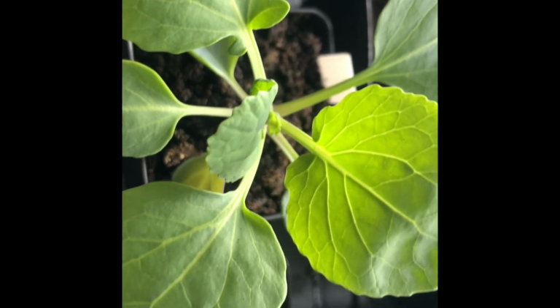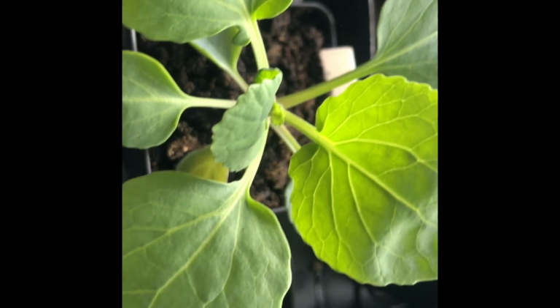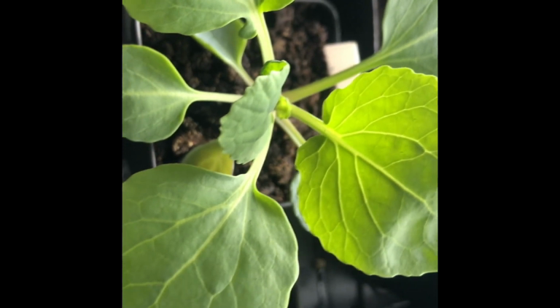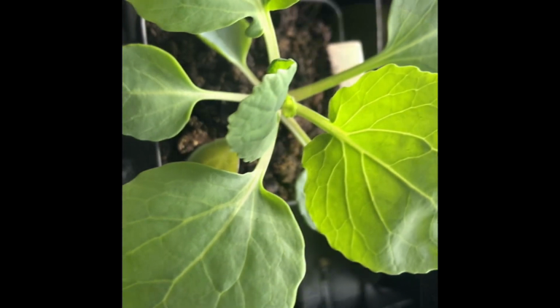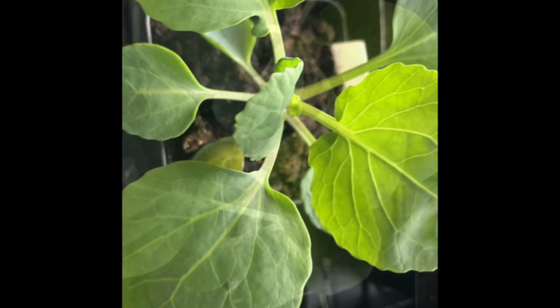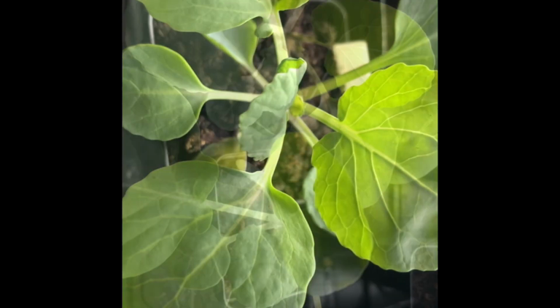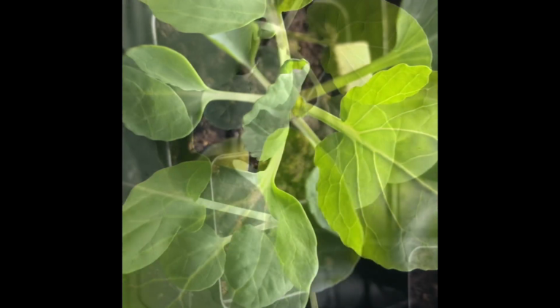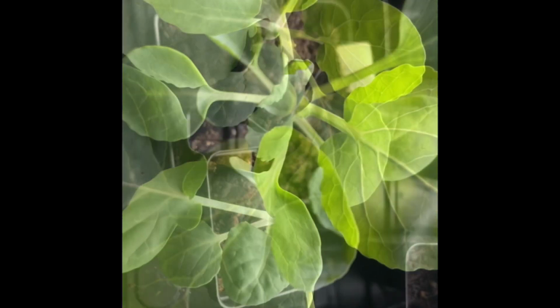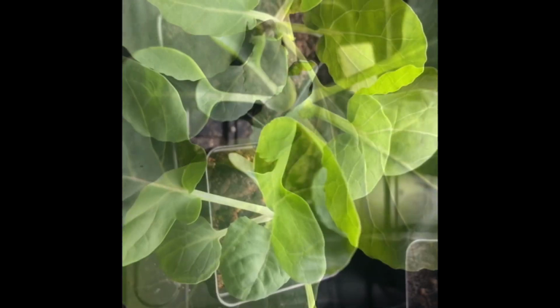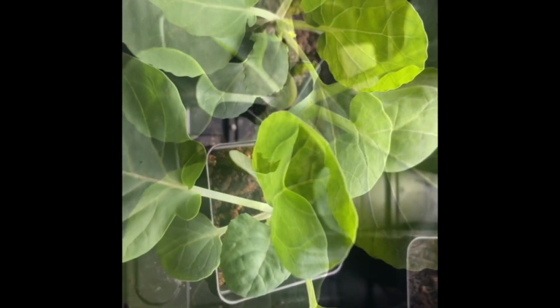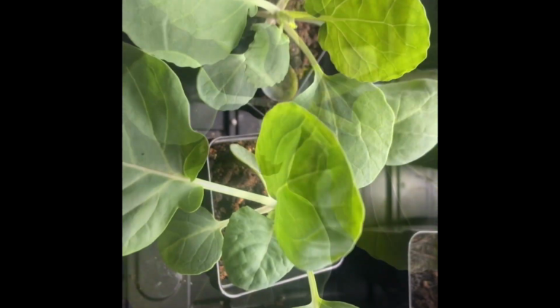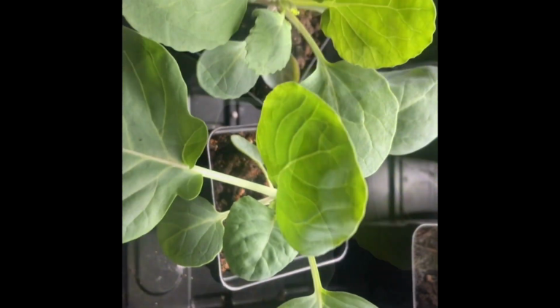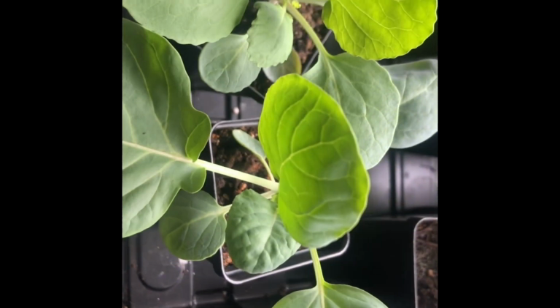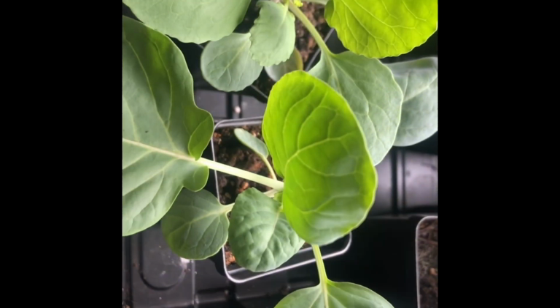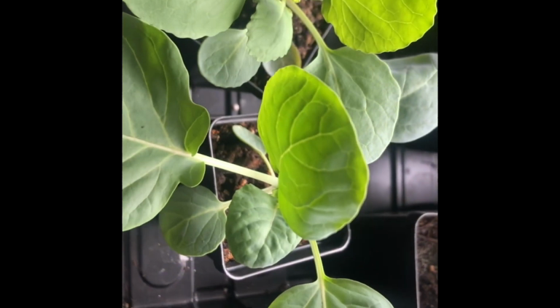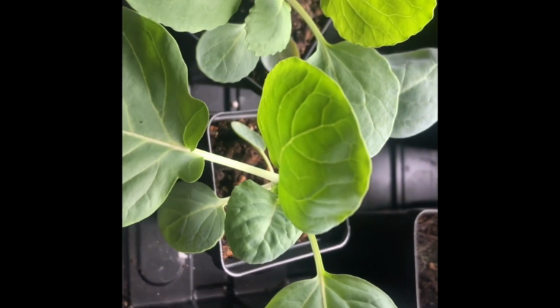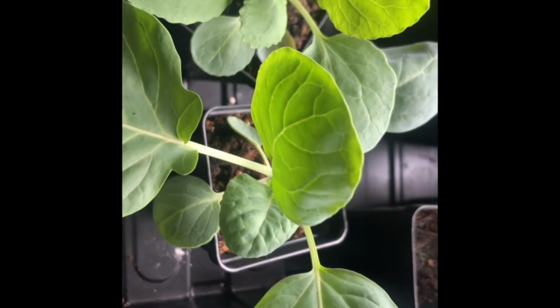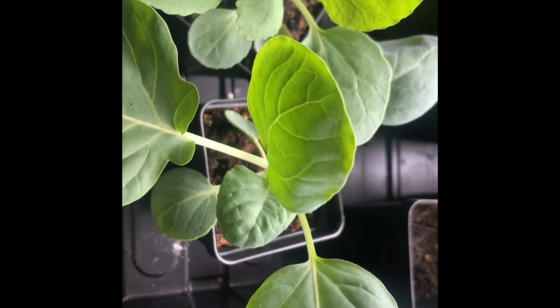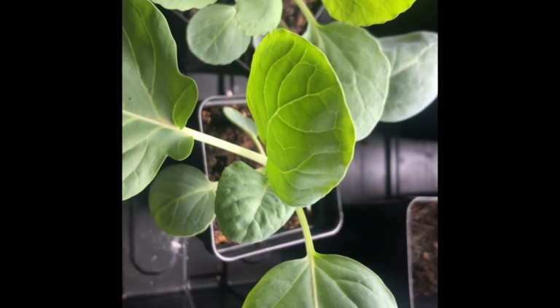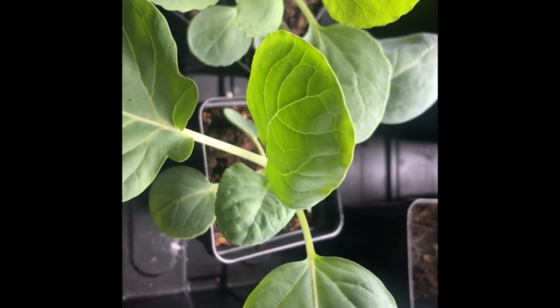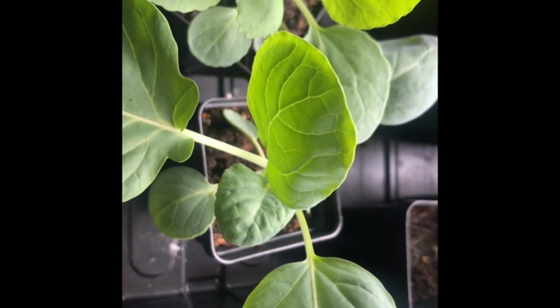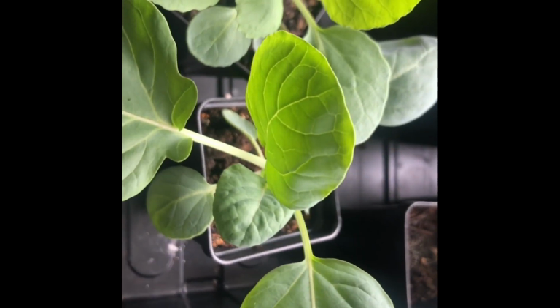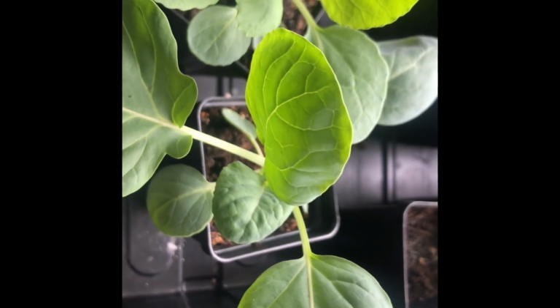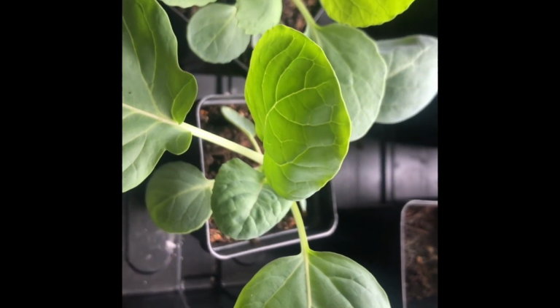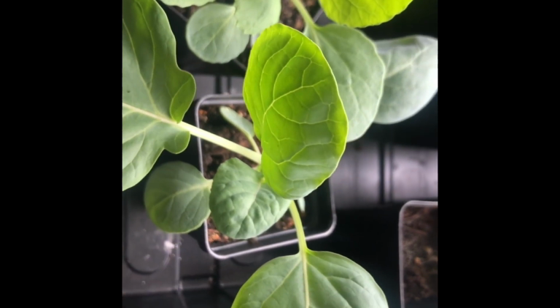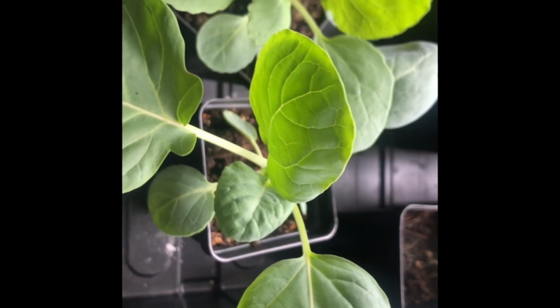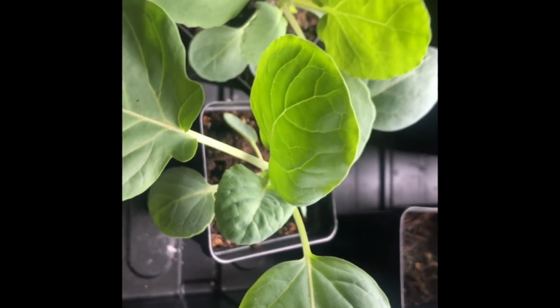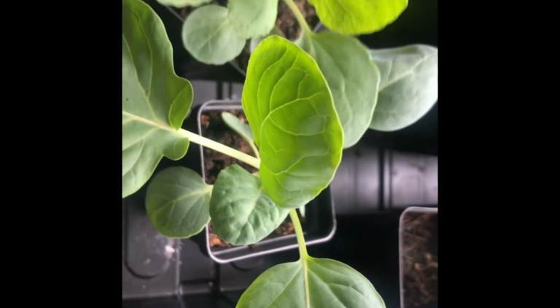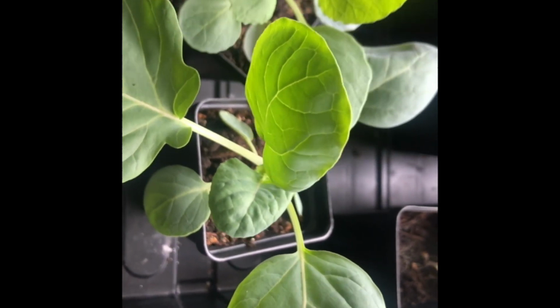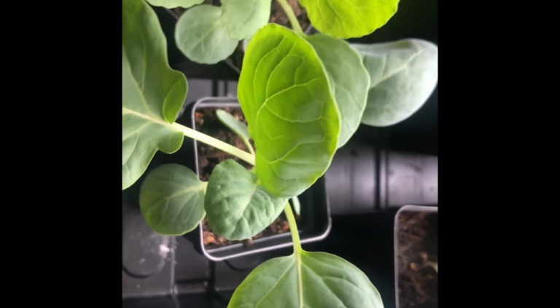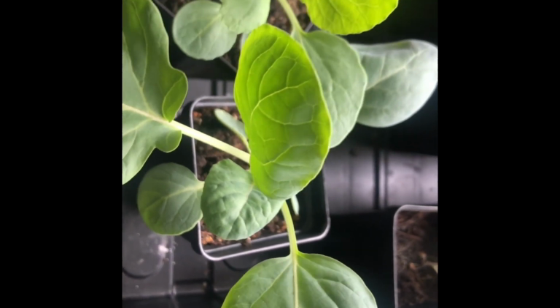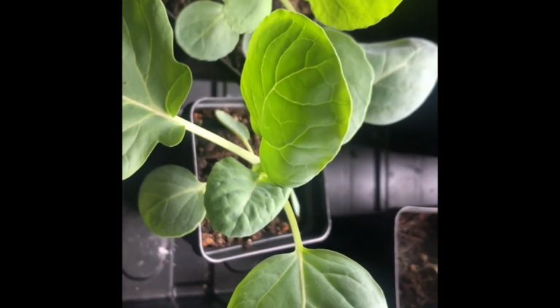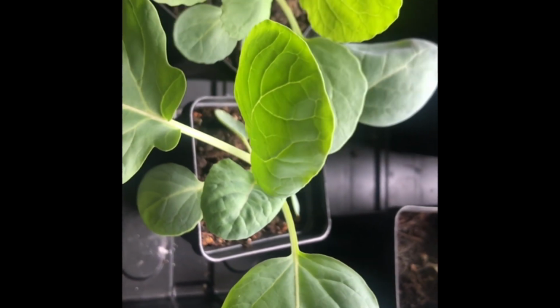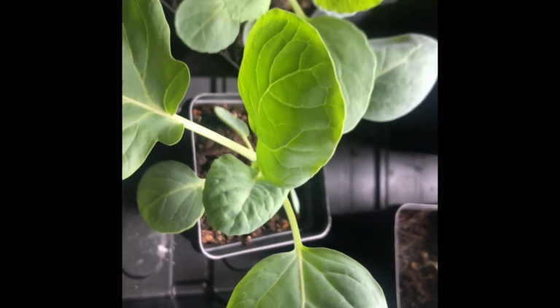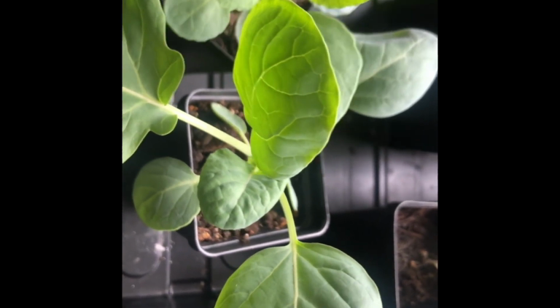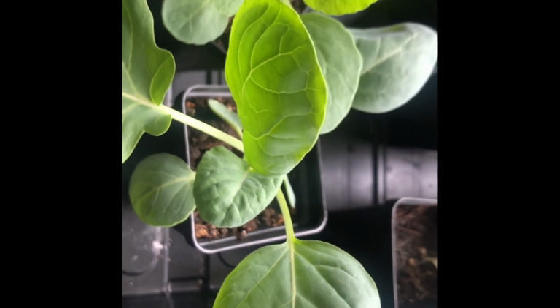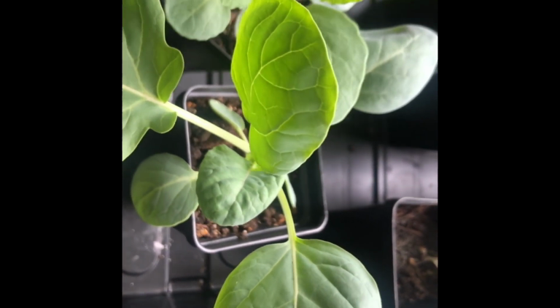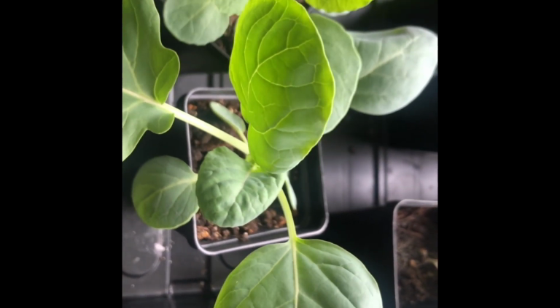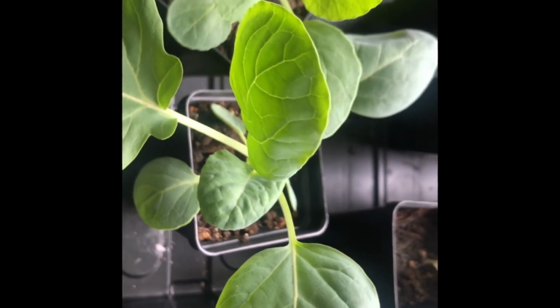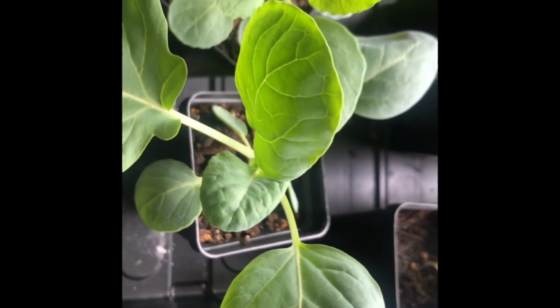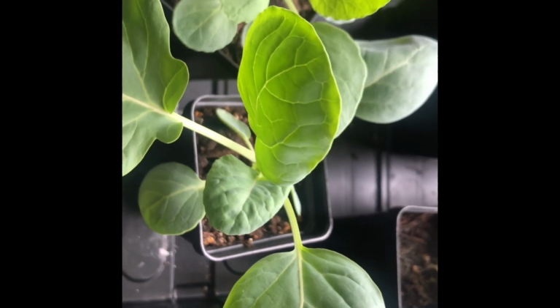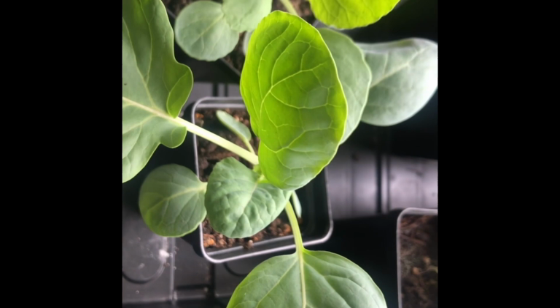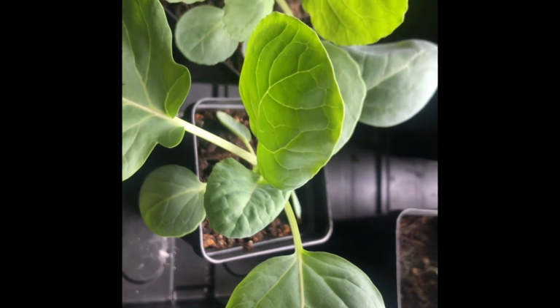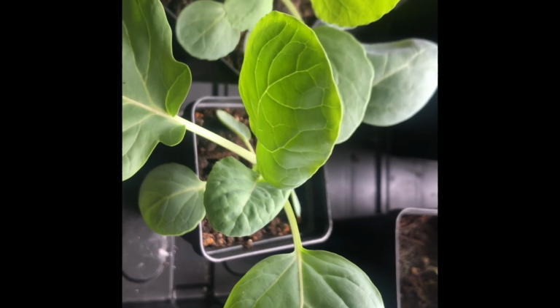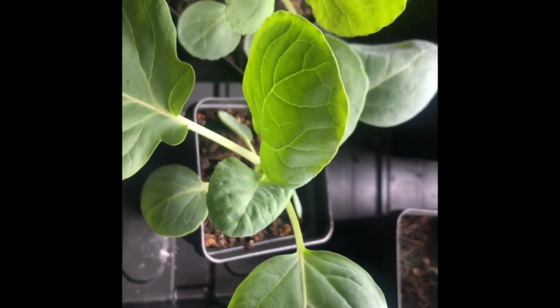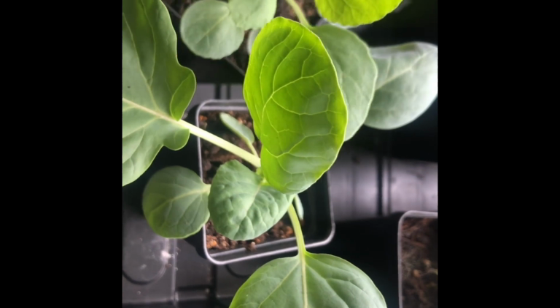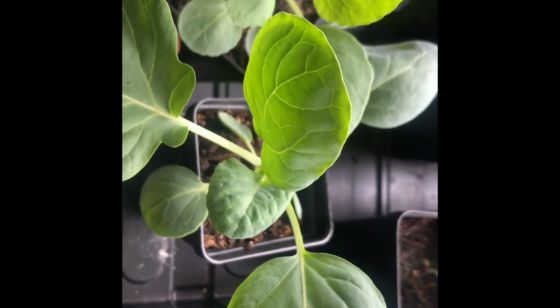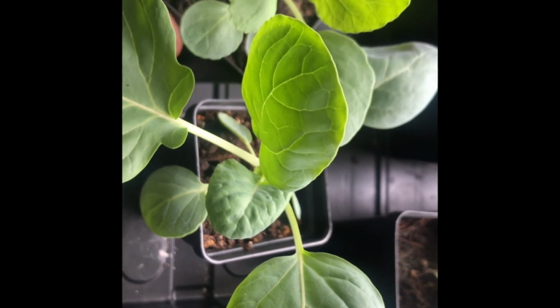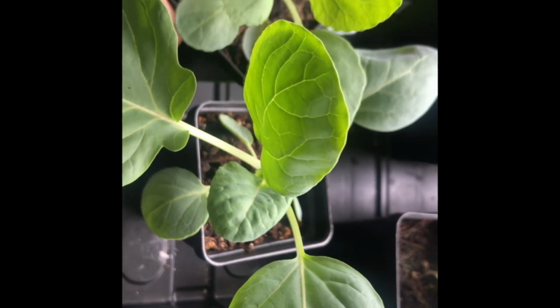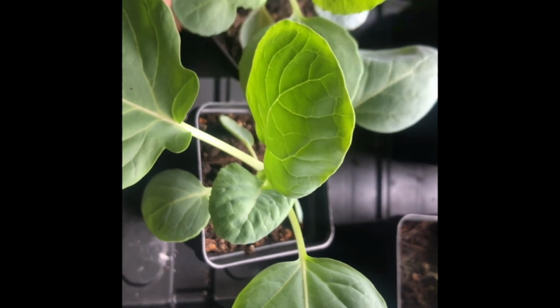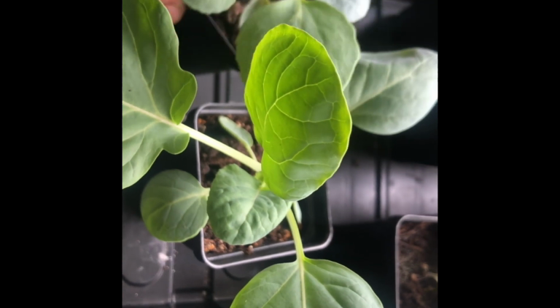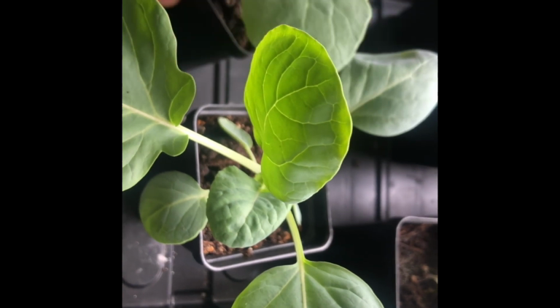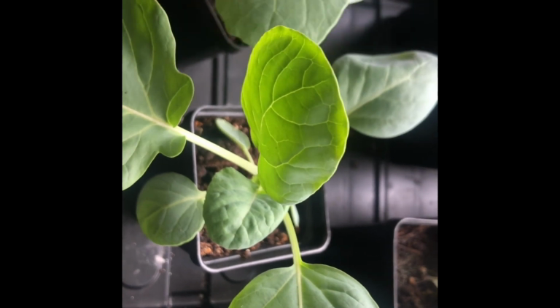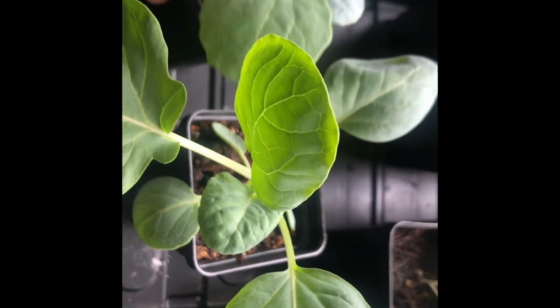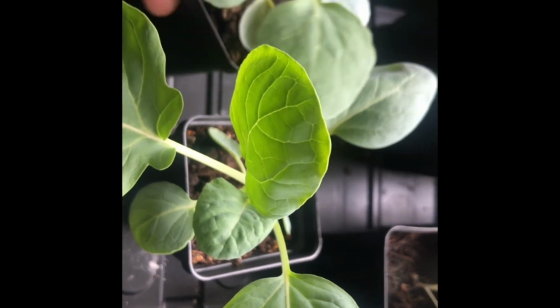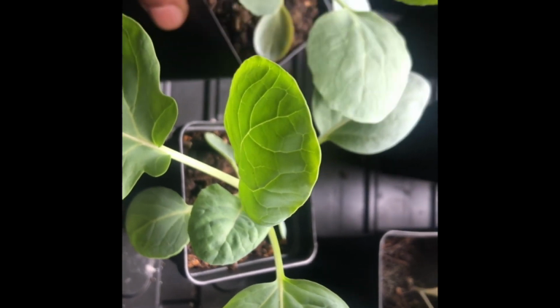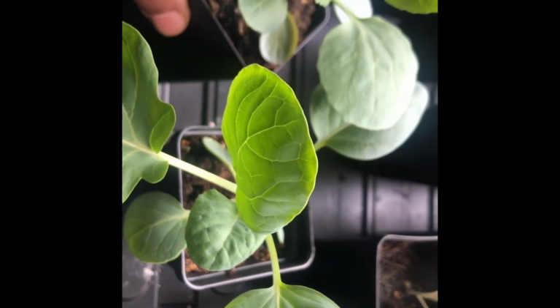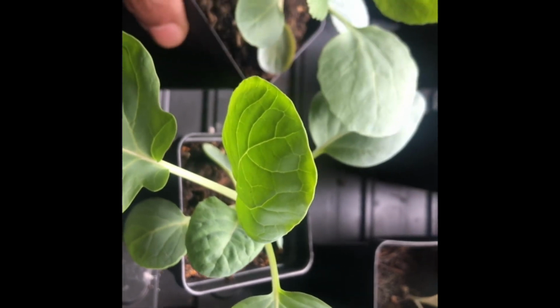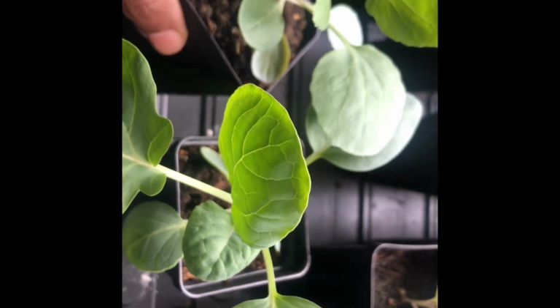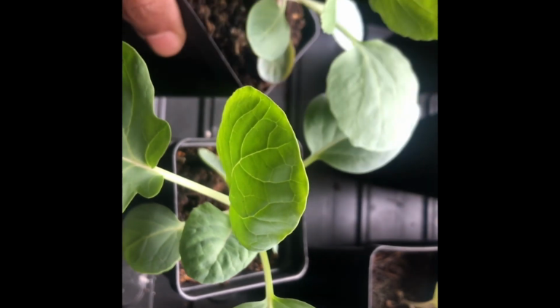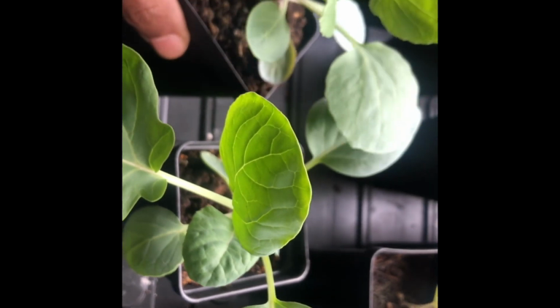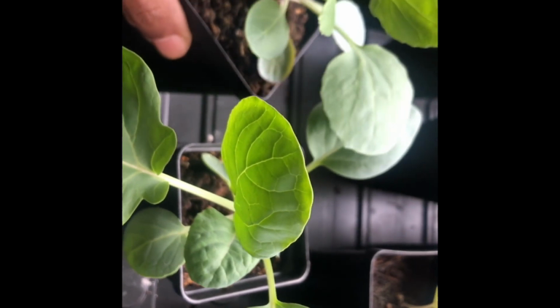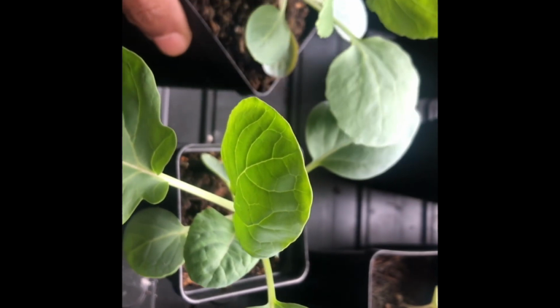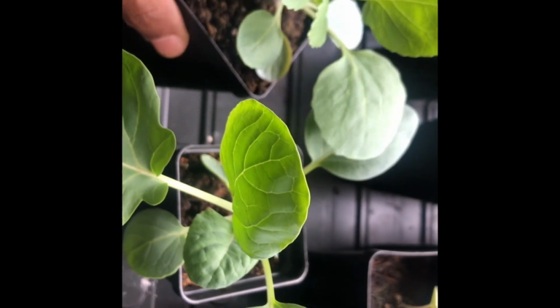We'll see you in the next video, and until then, grow something good.